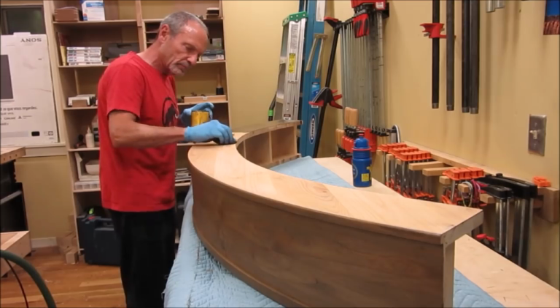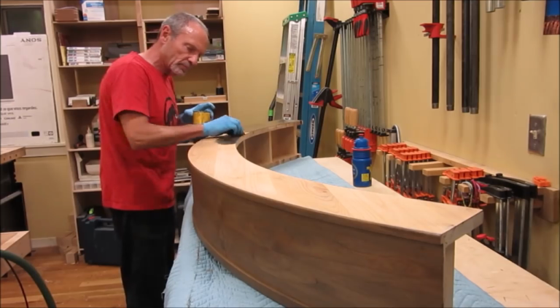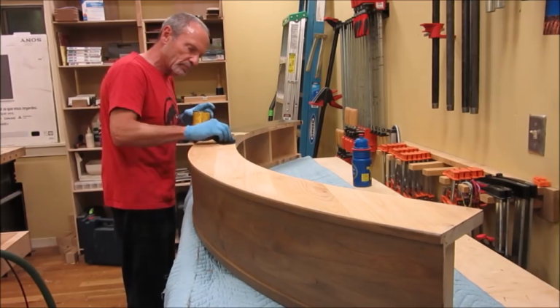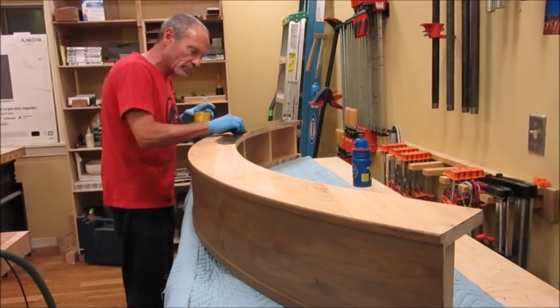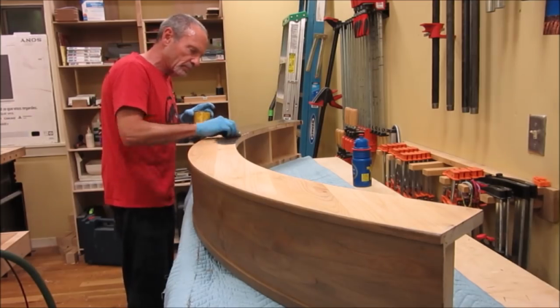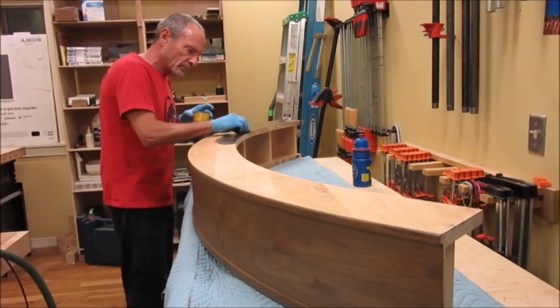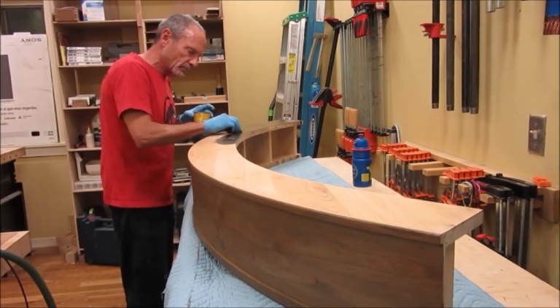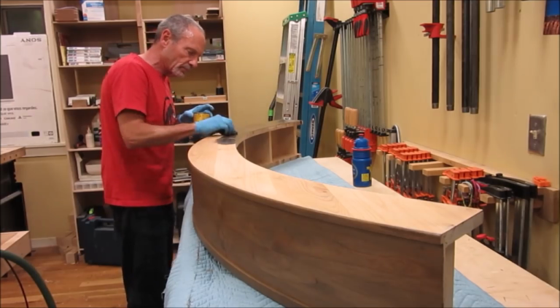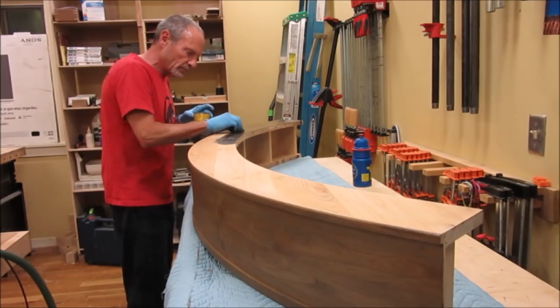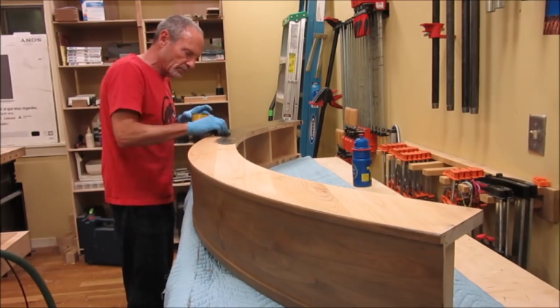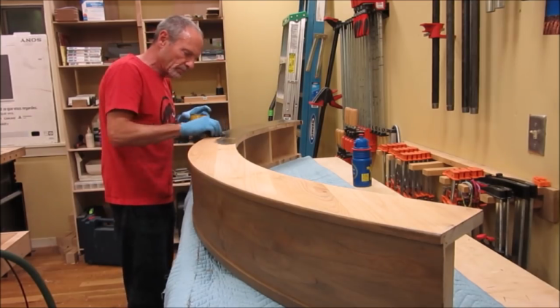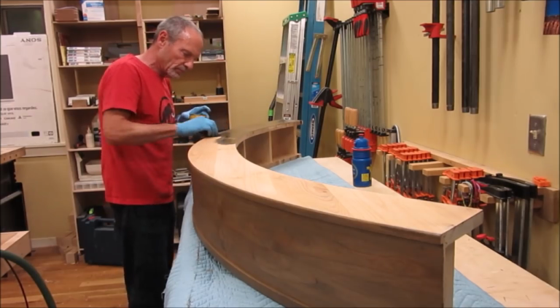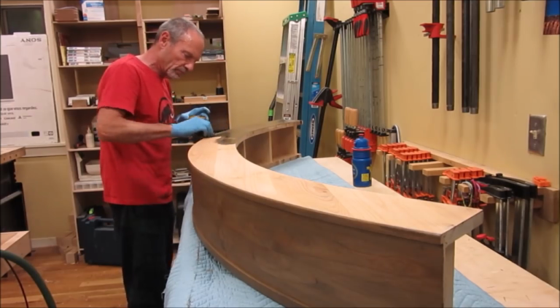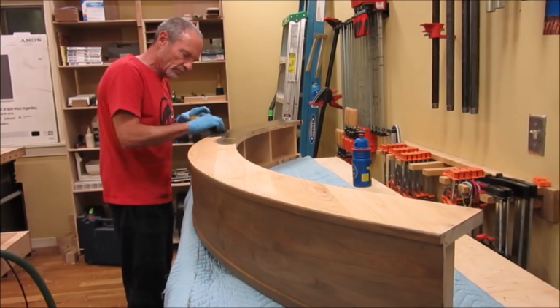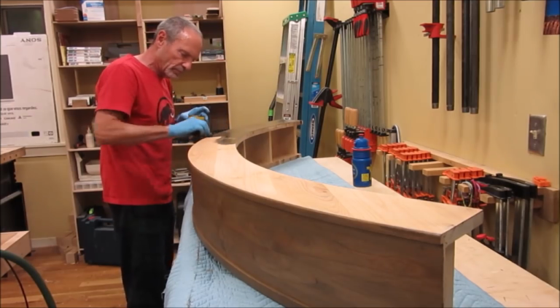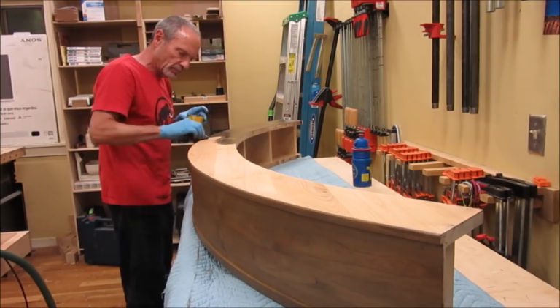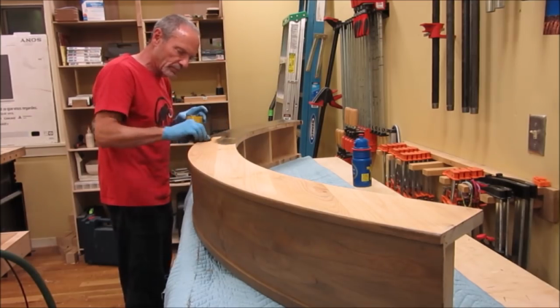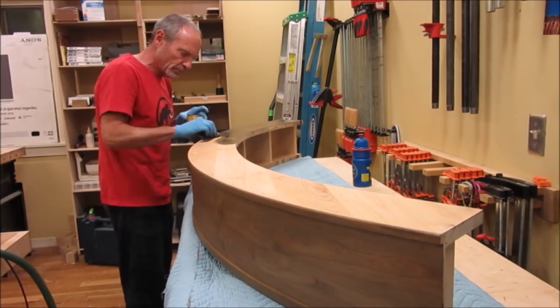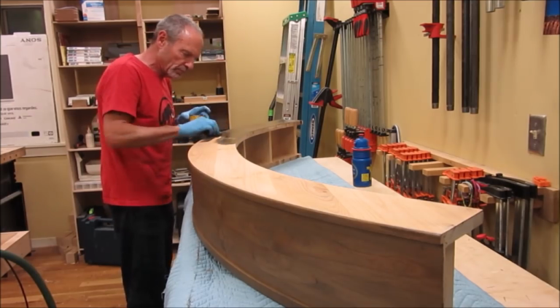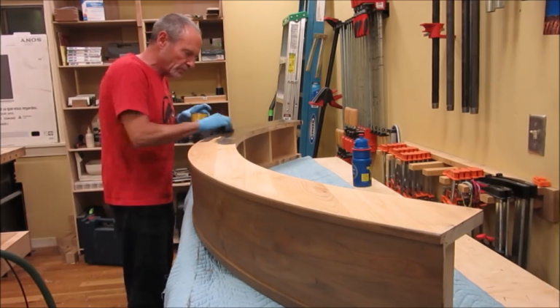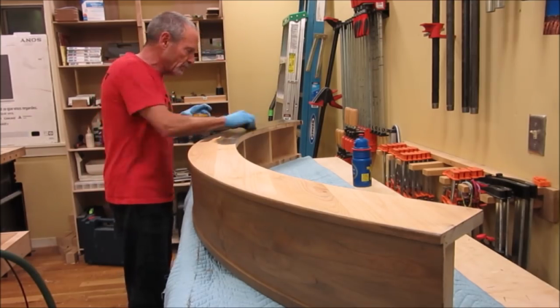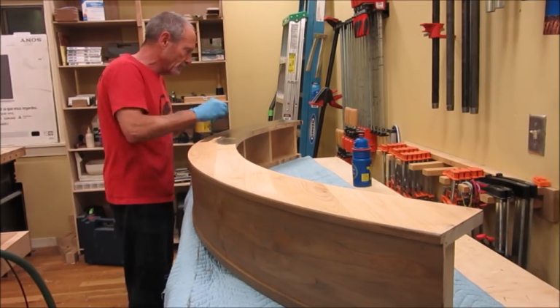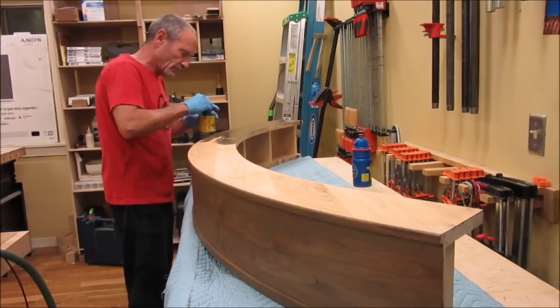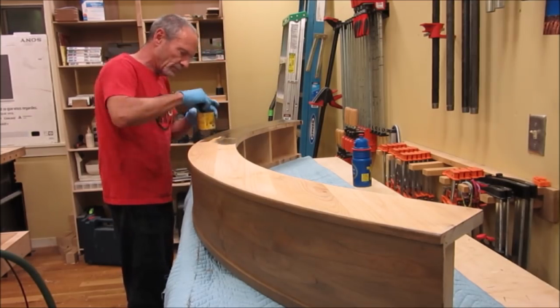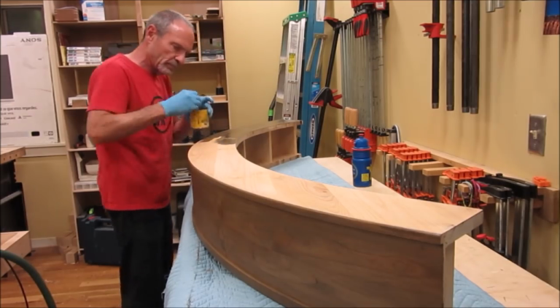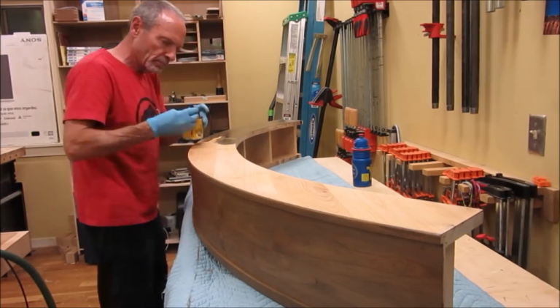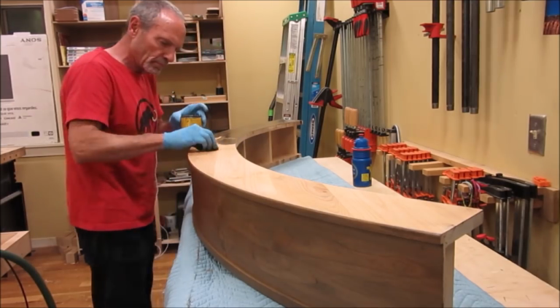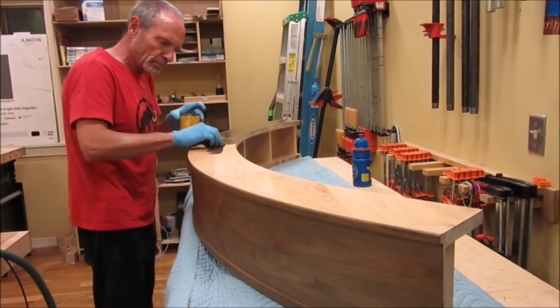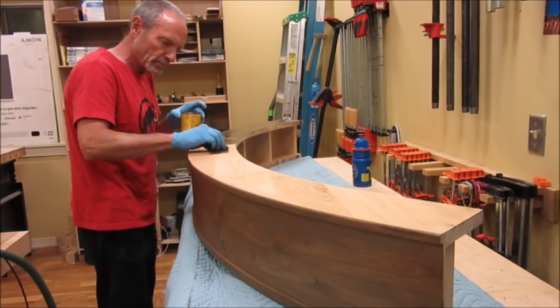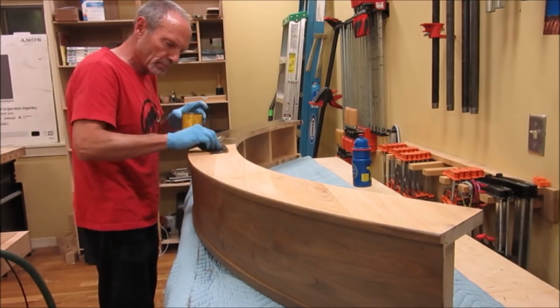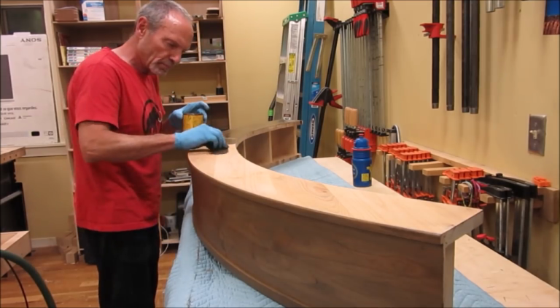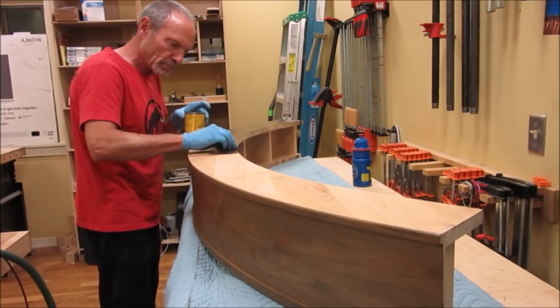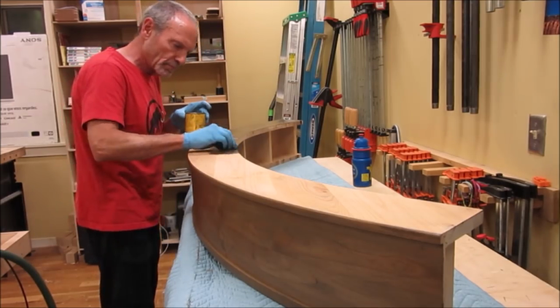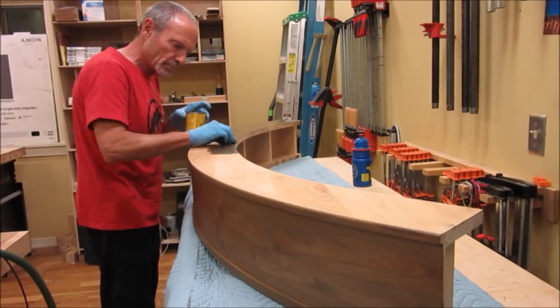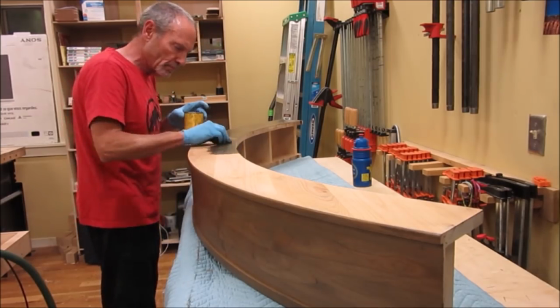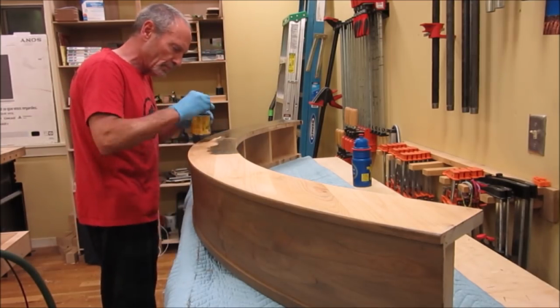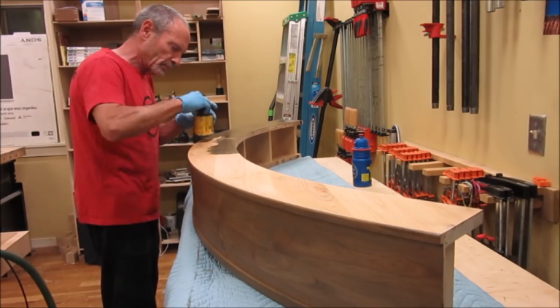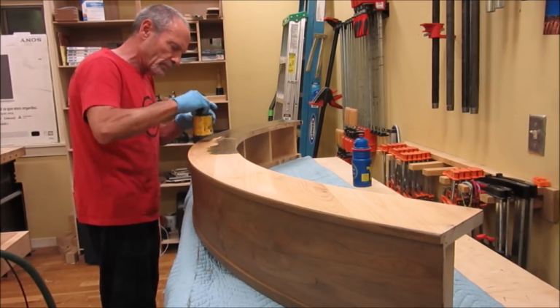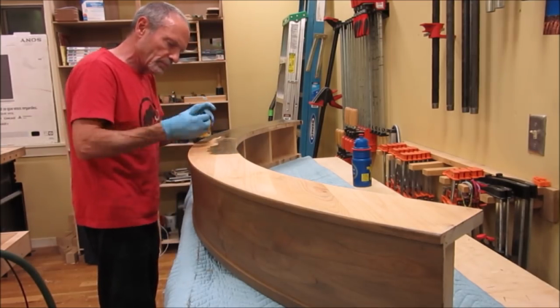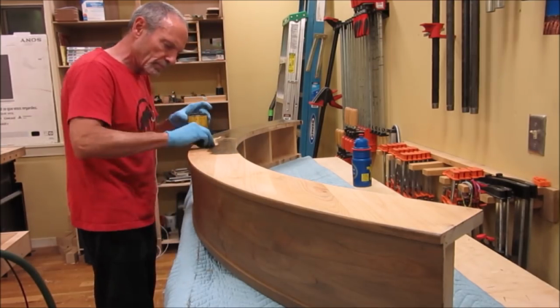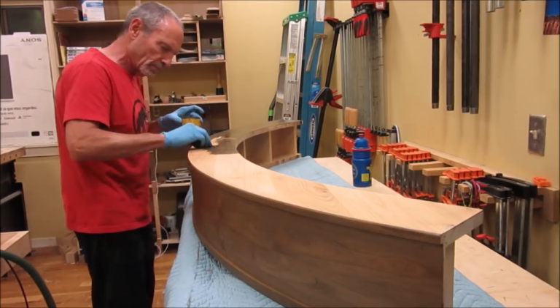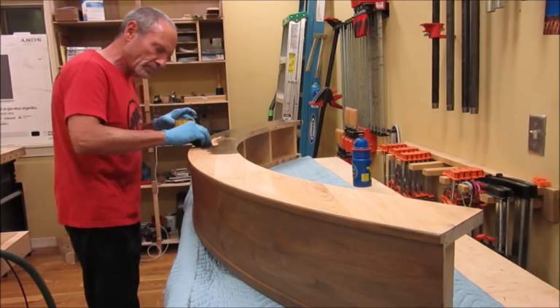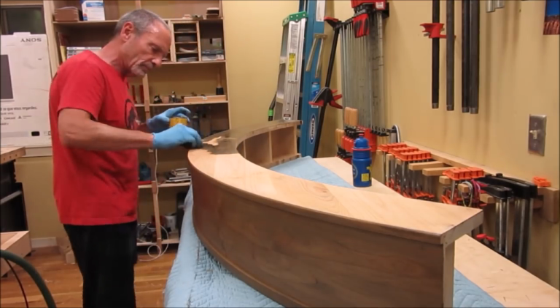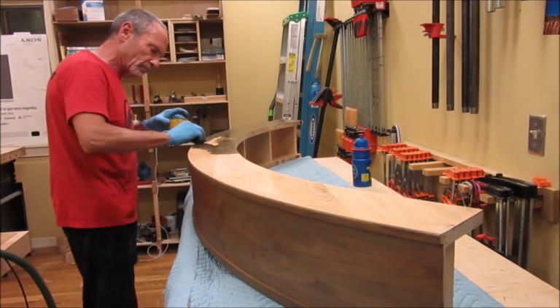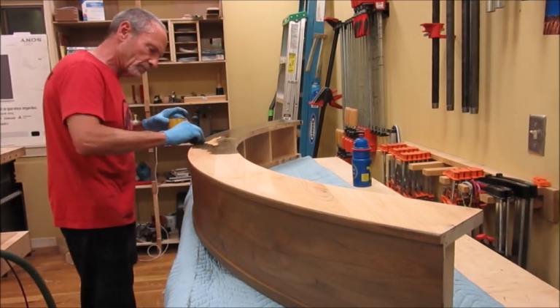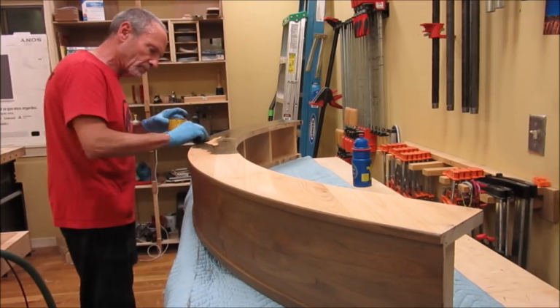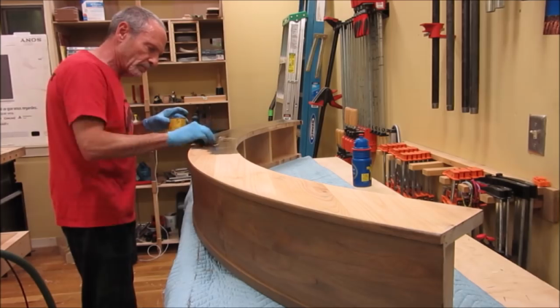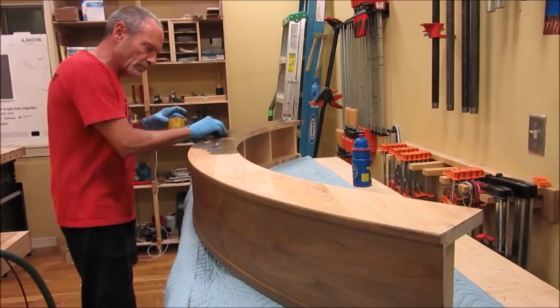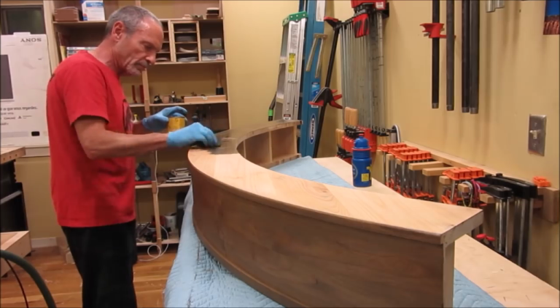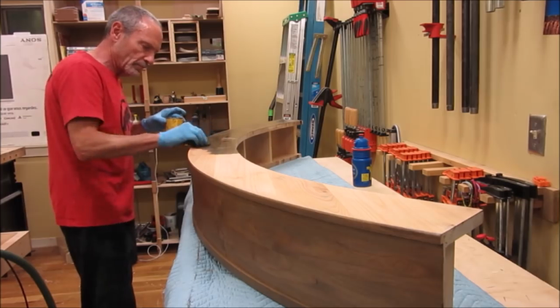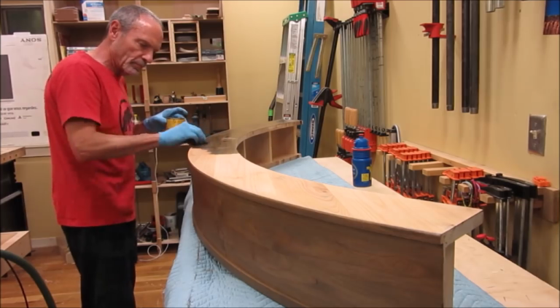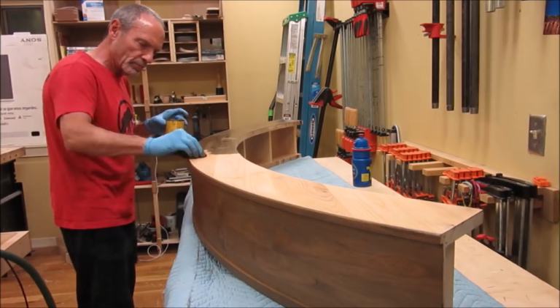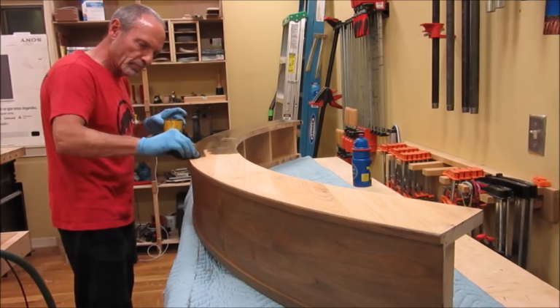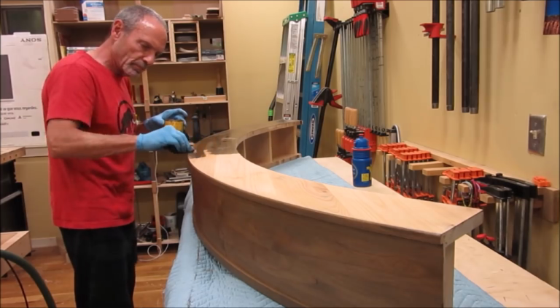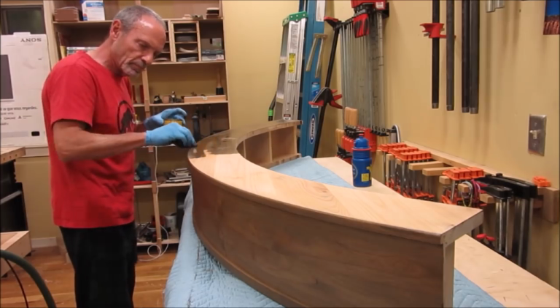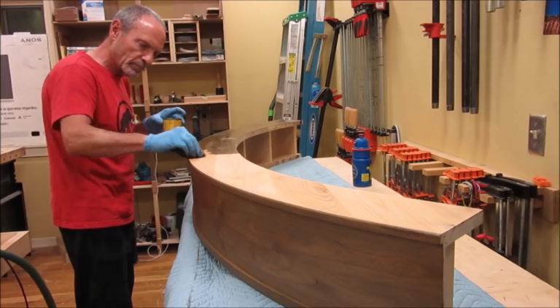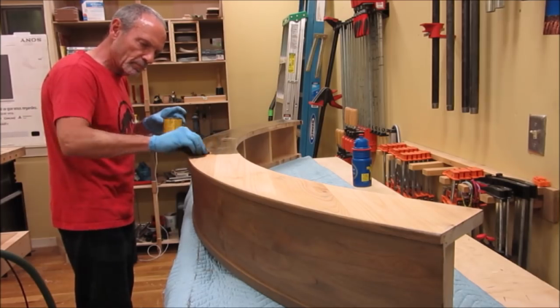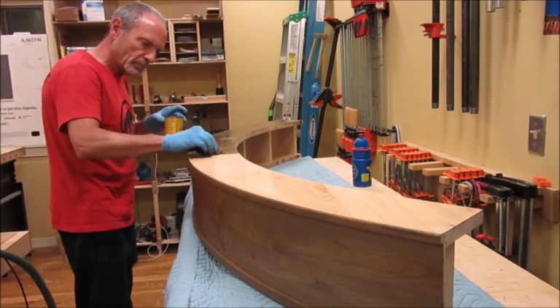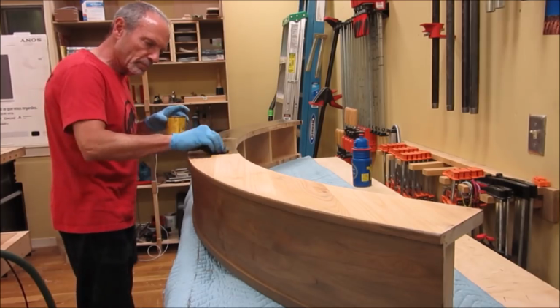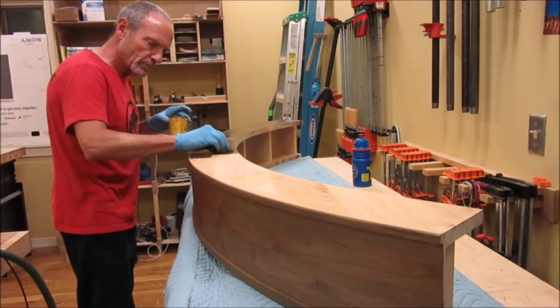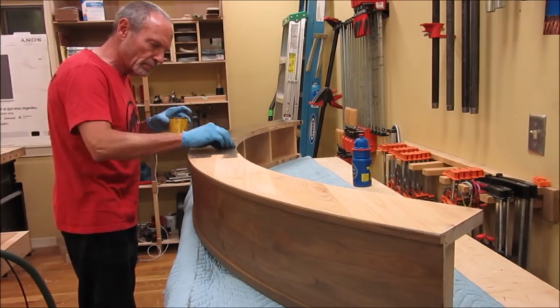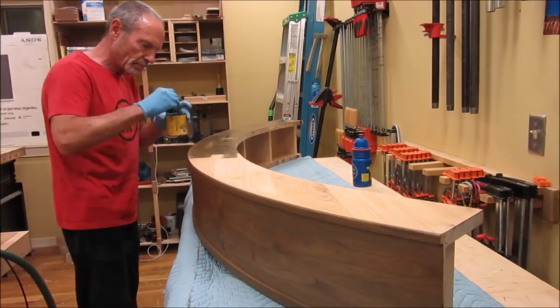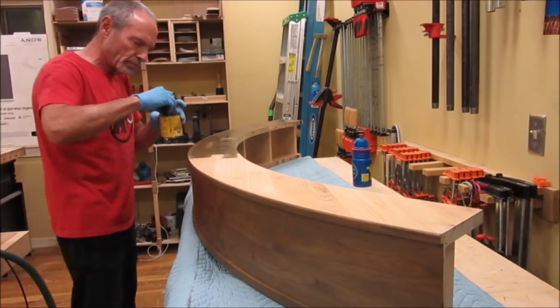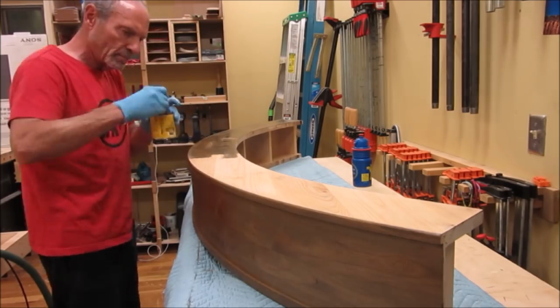Here we apply stain to the mantel to match existing cabinetry in the client's residence.